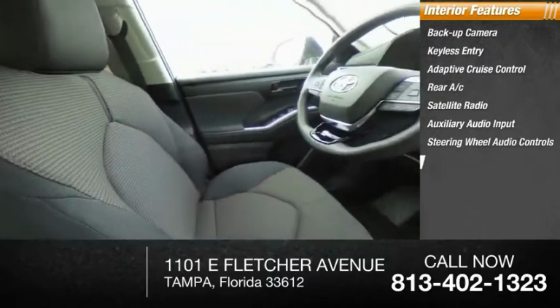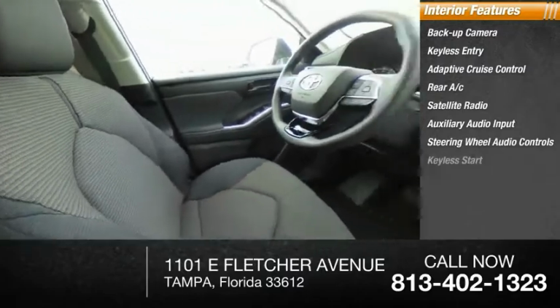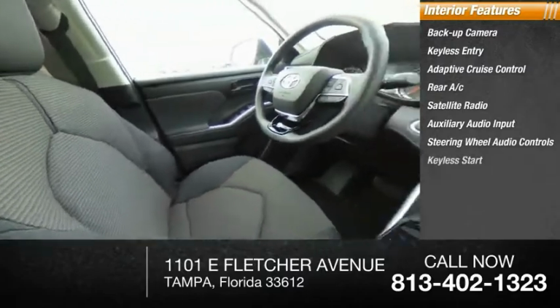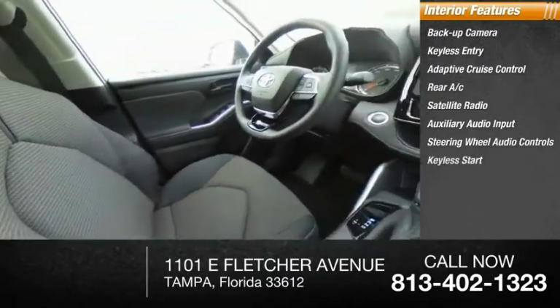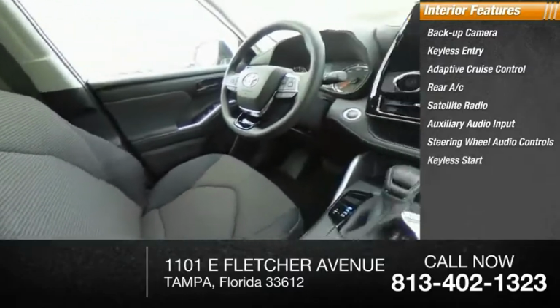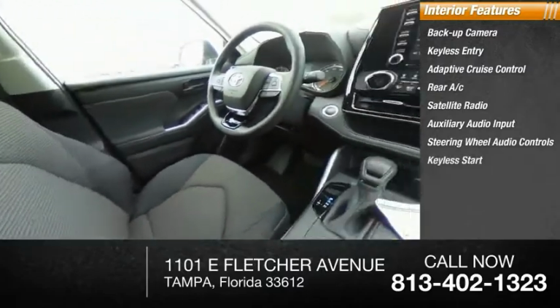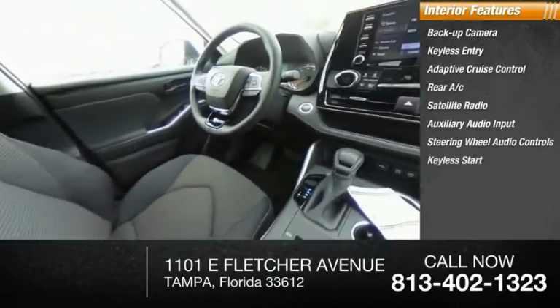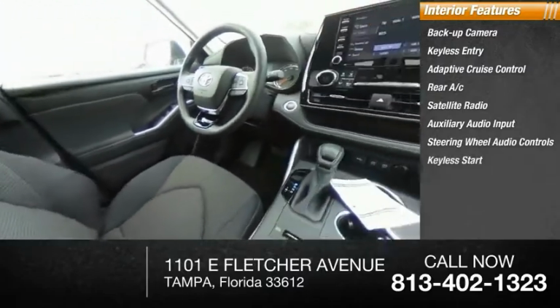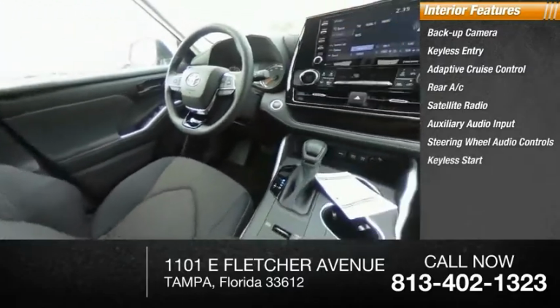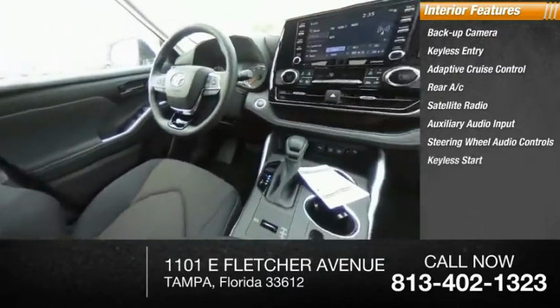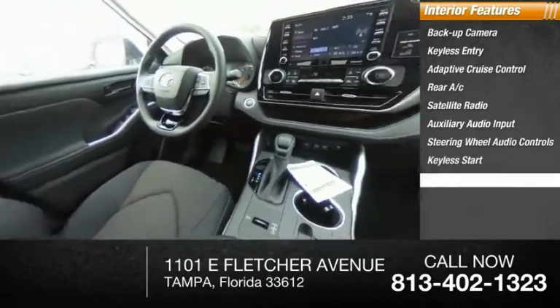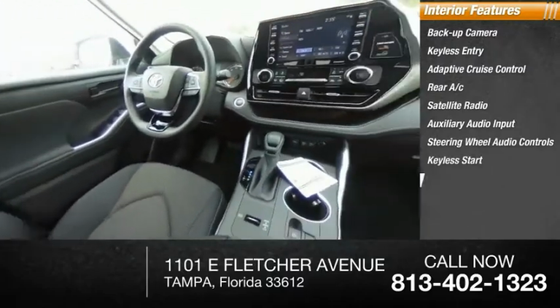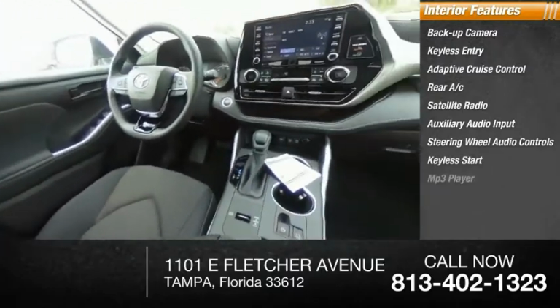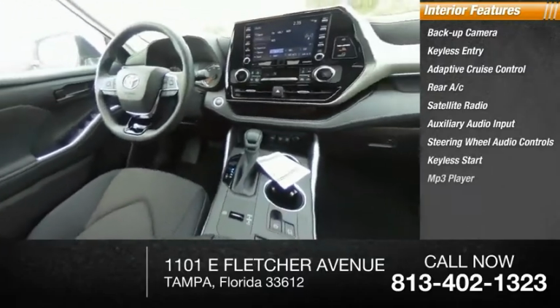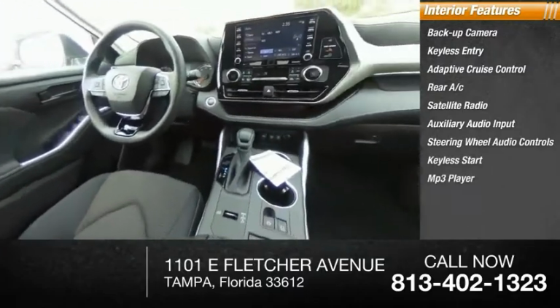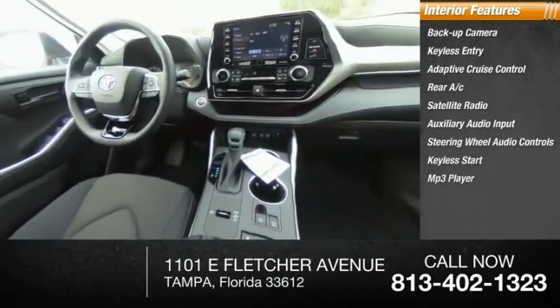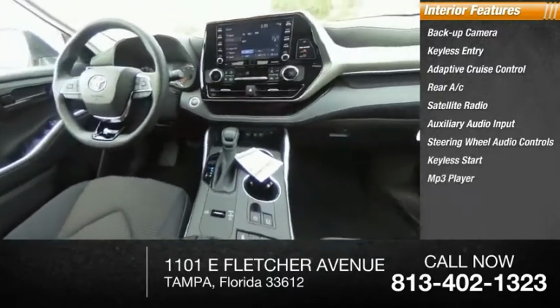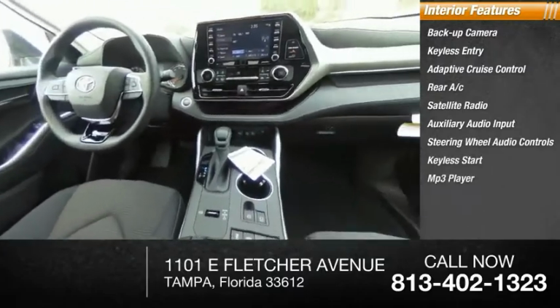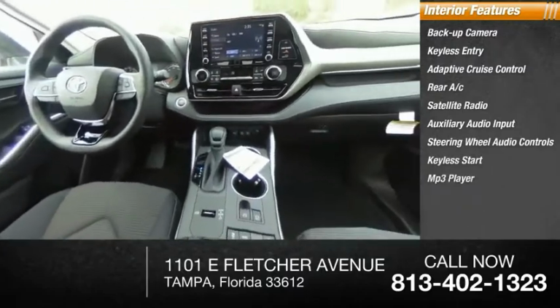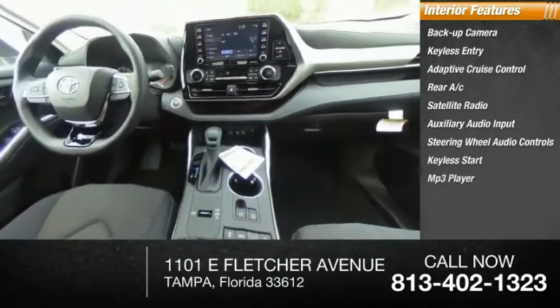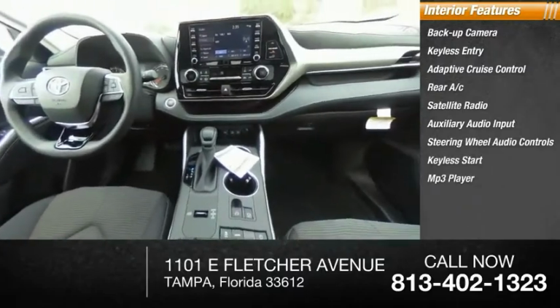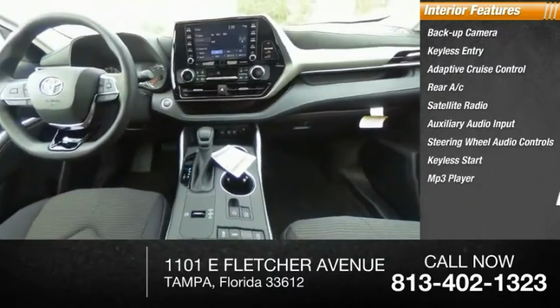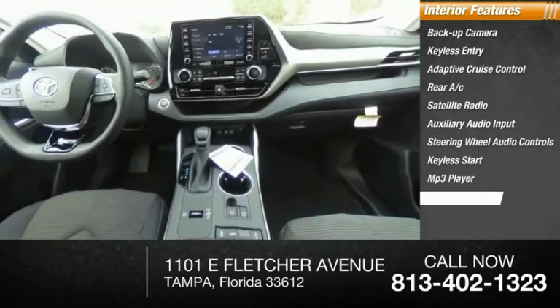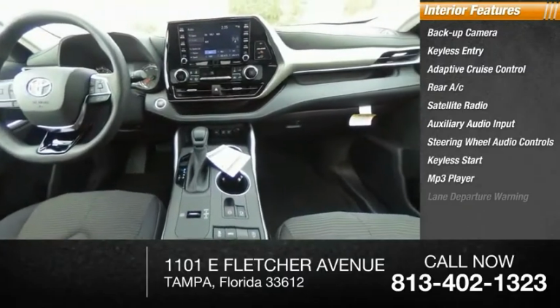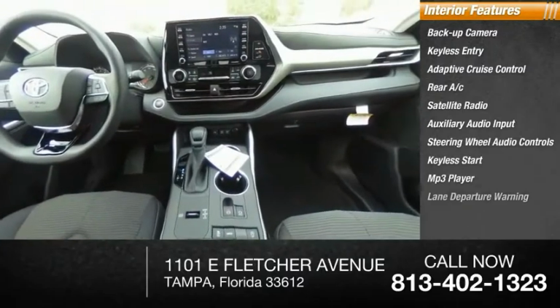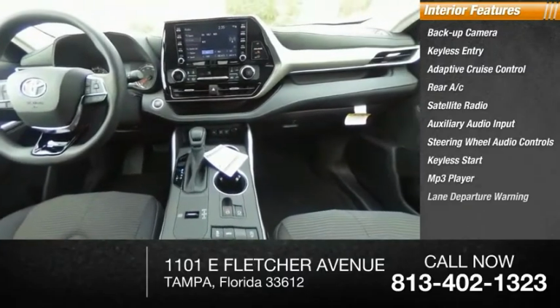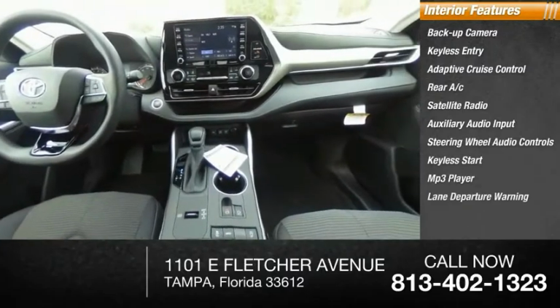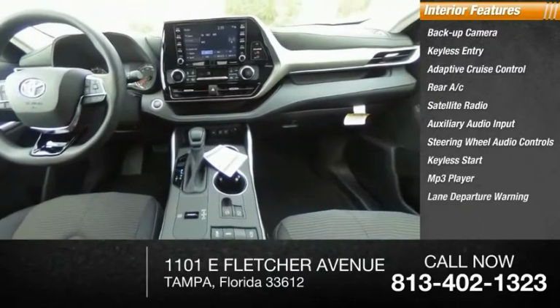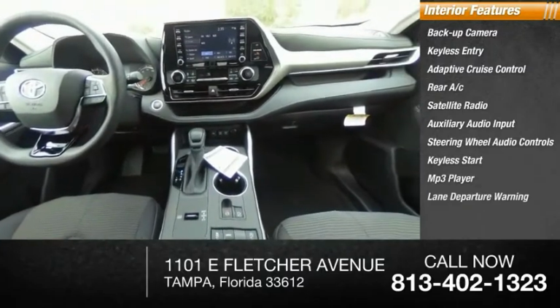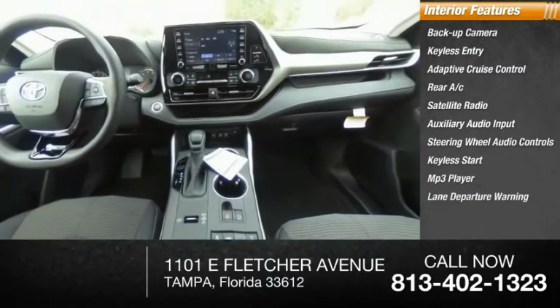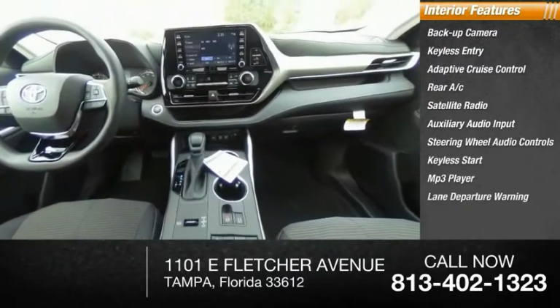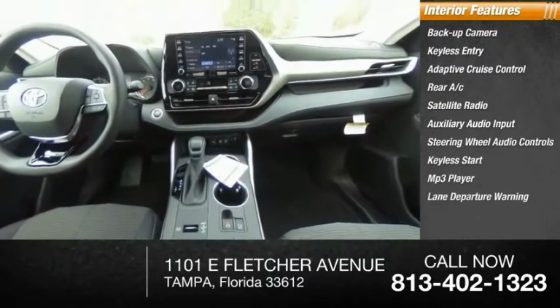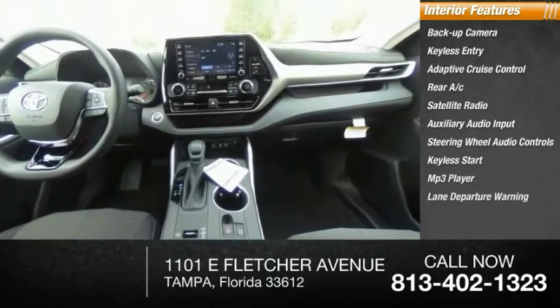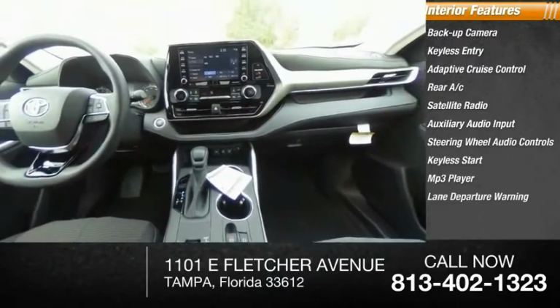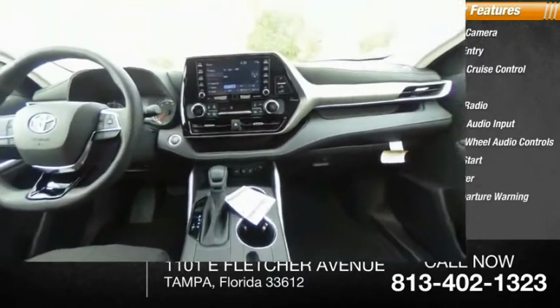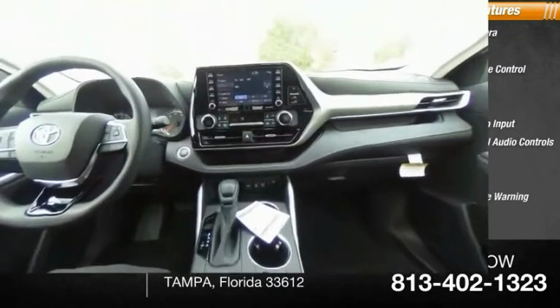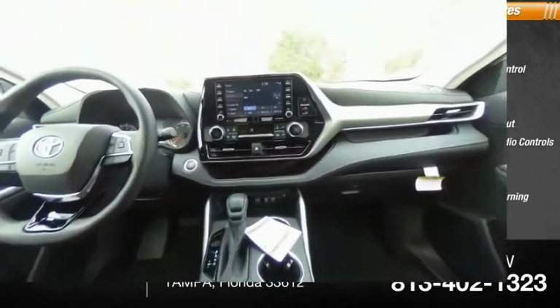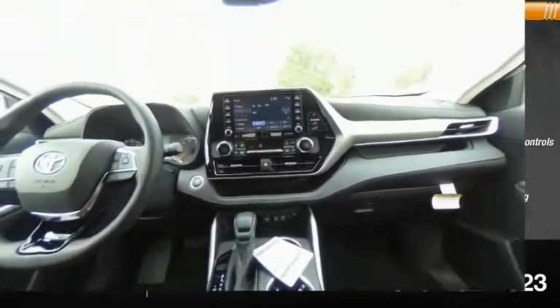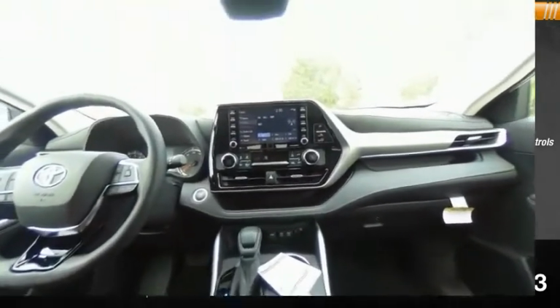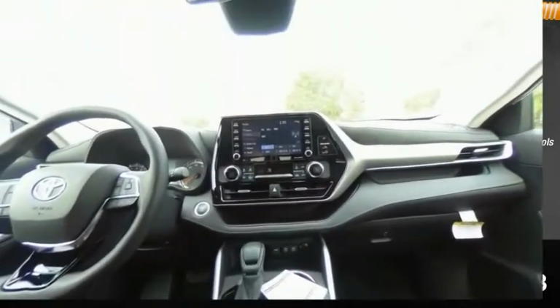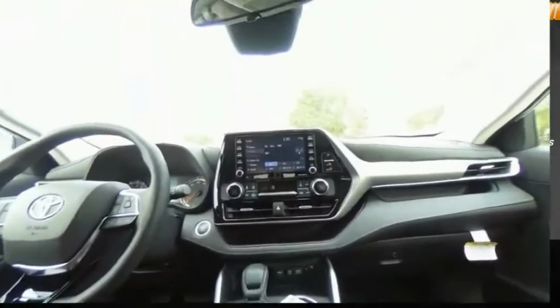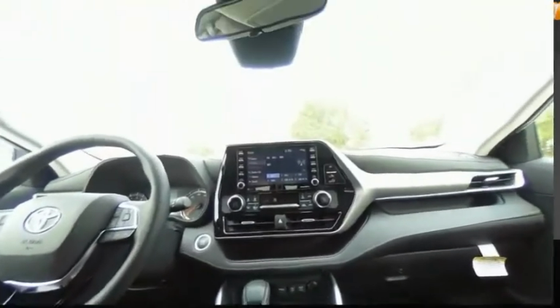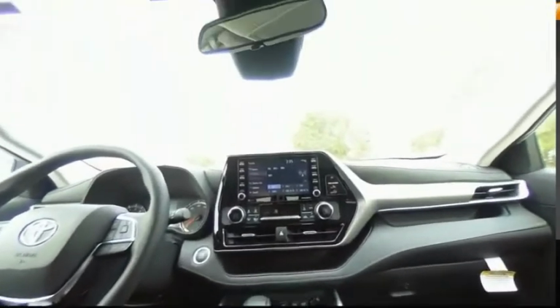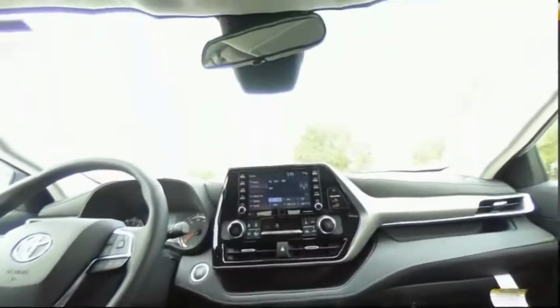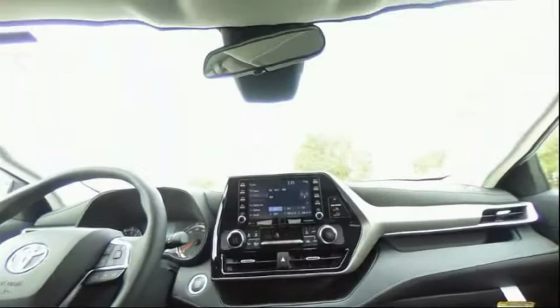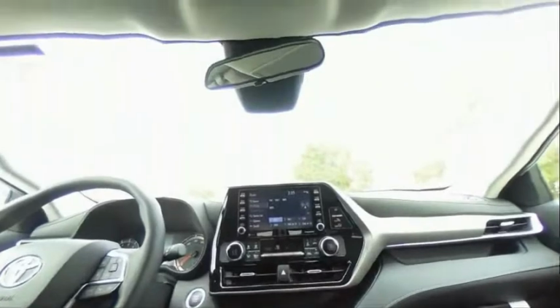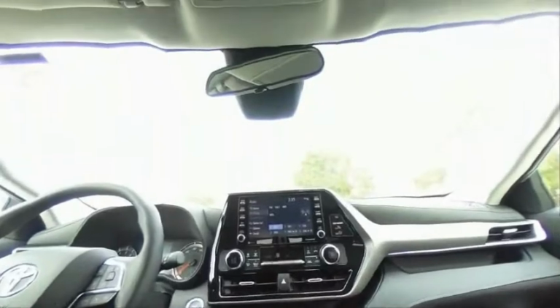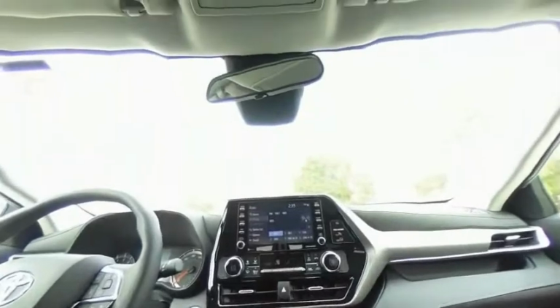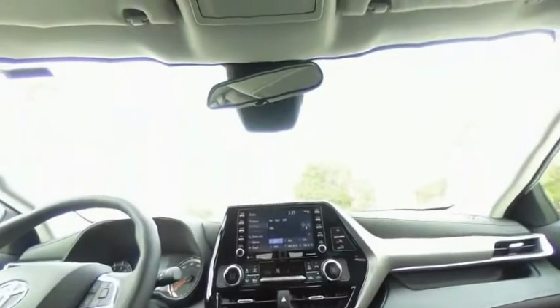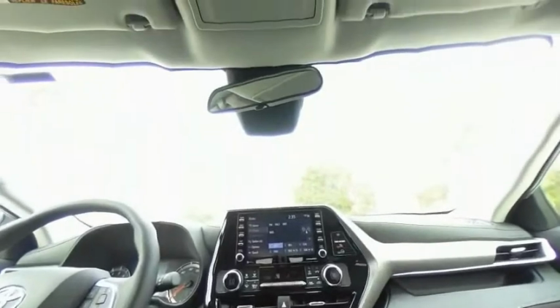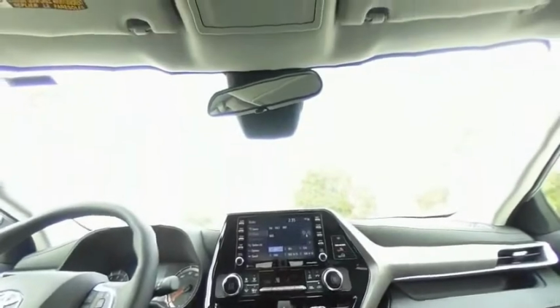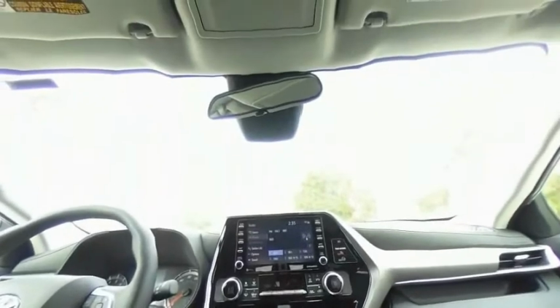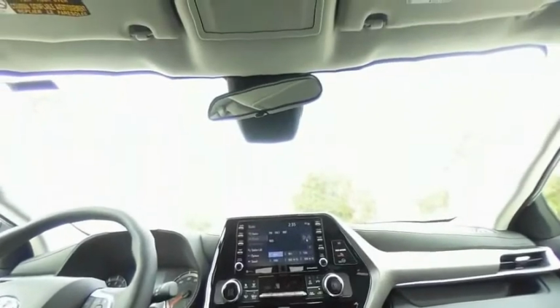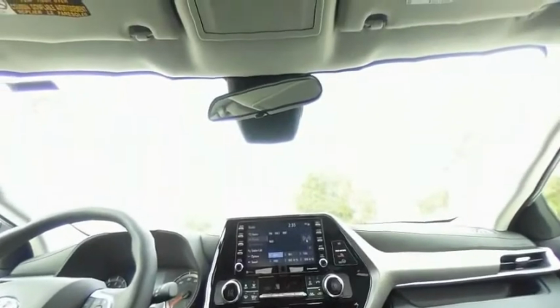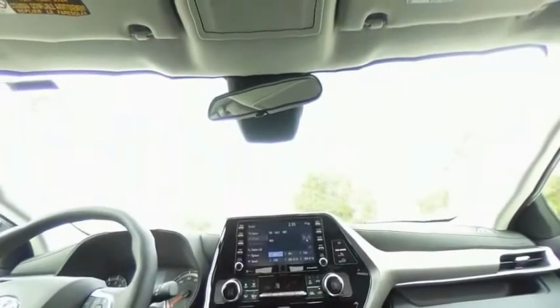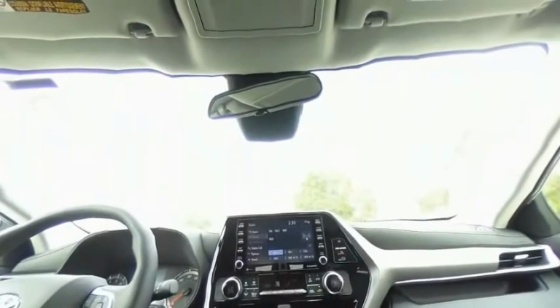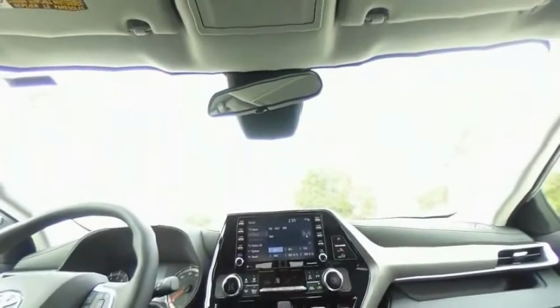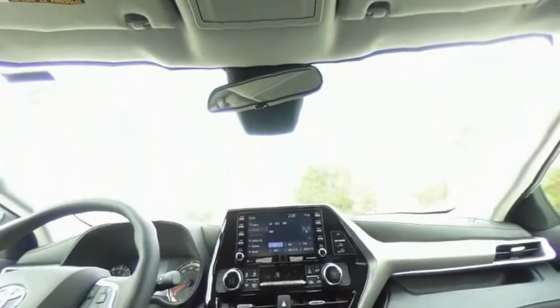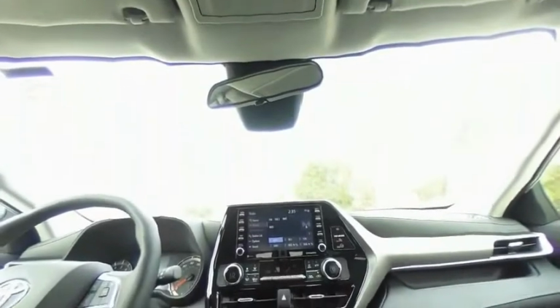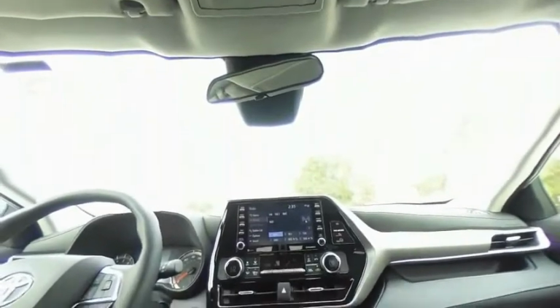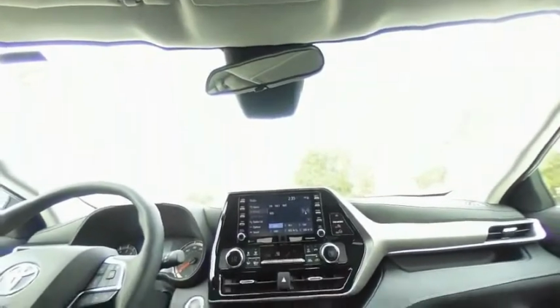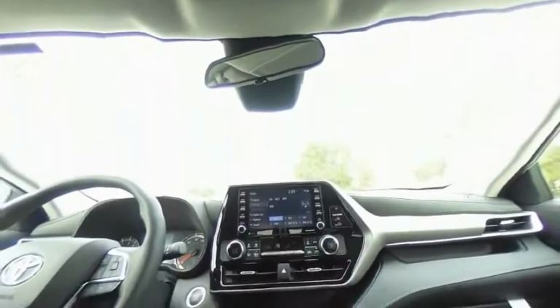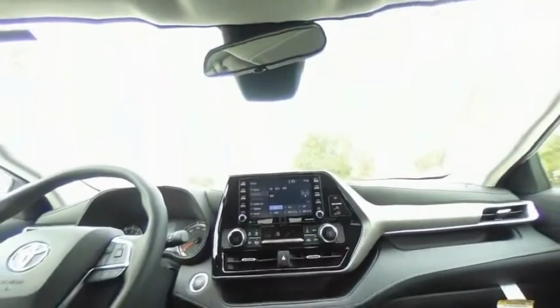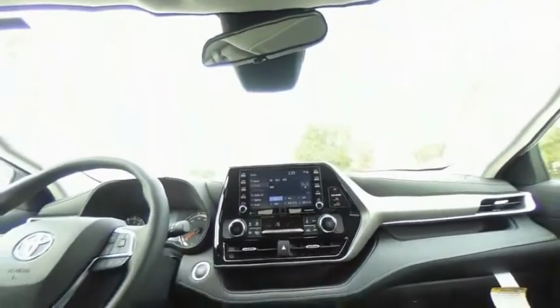Lane departure warning. A vehicle like this doesn't come along every day. Come in and get it before someone else does.